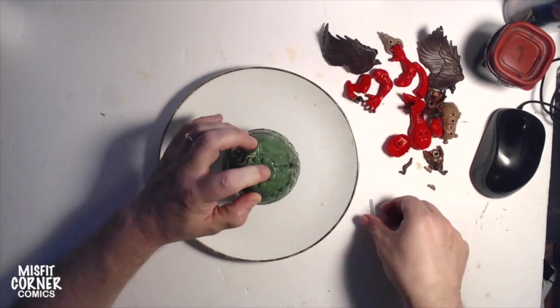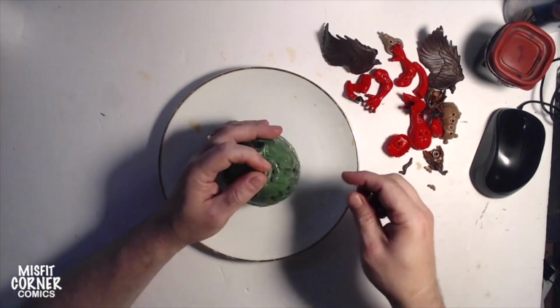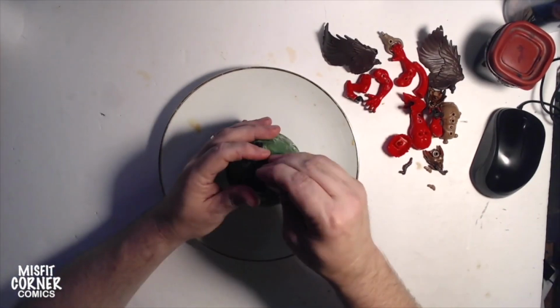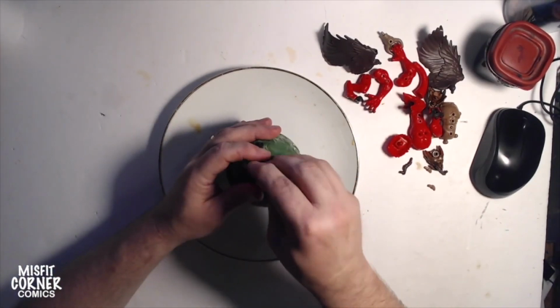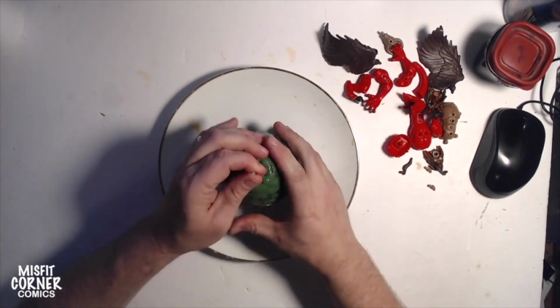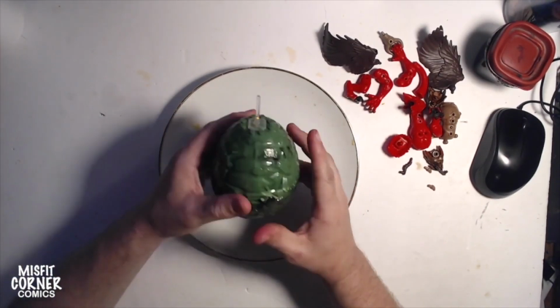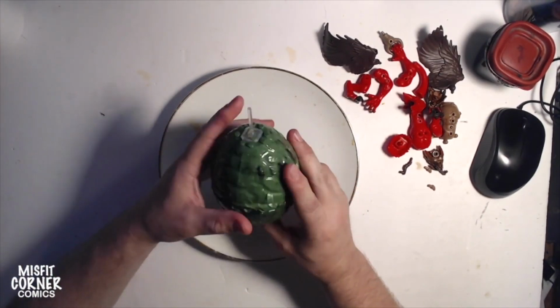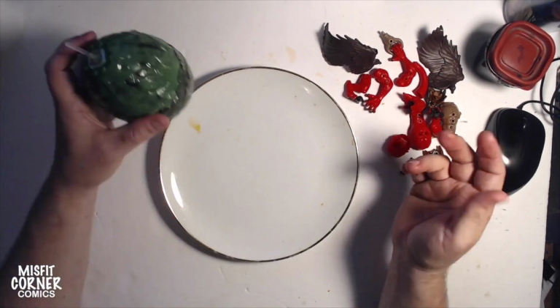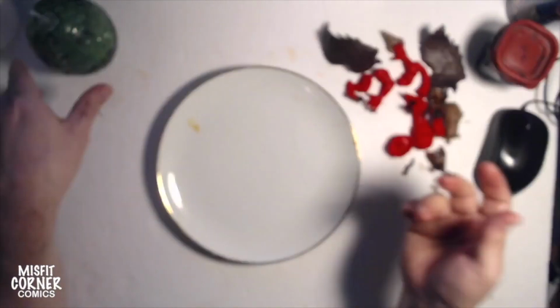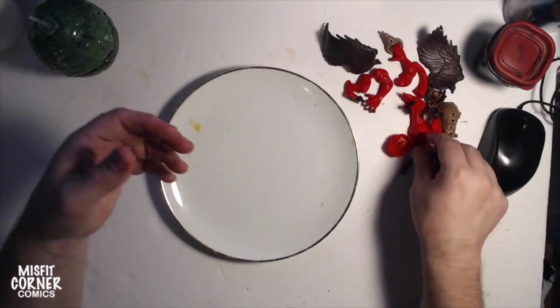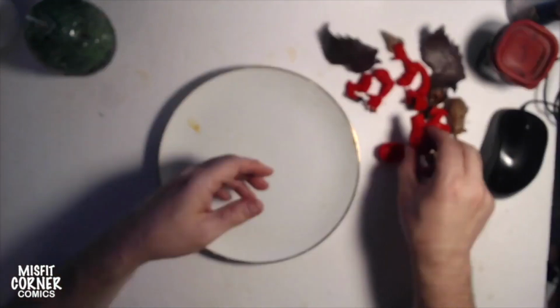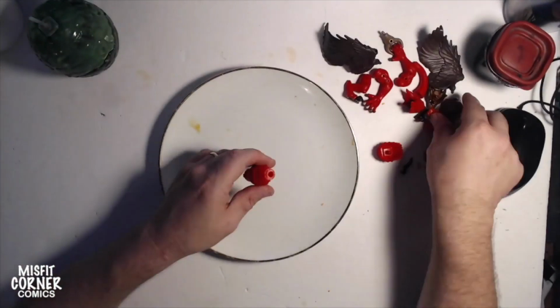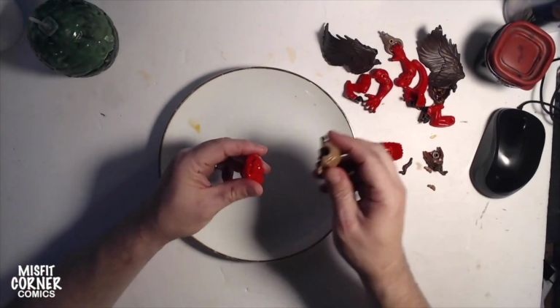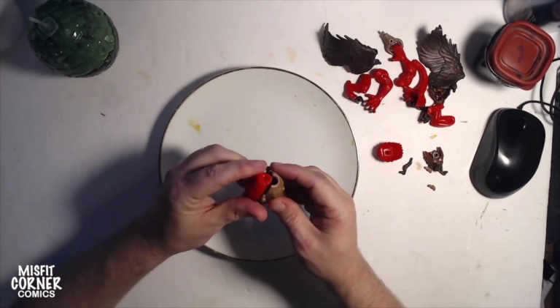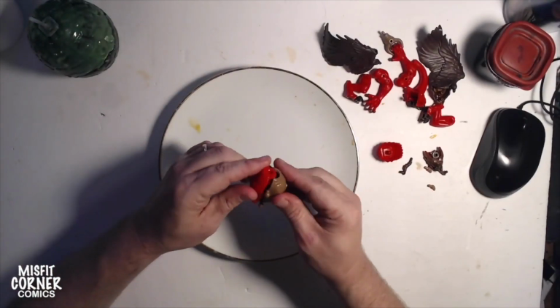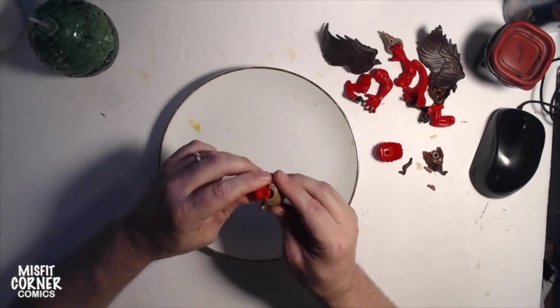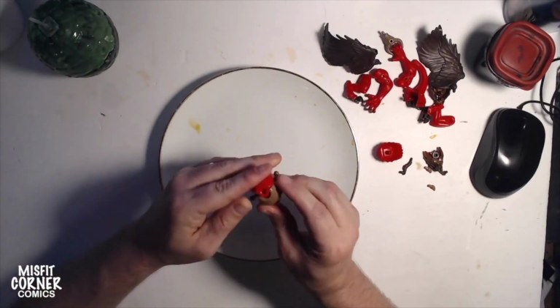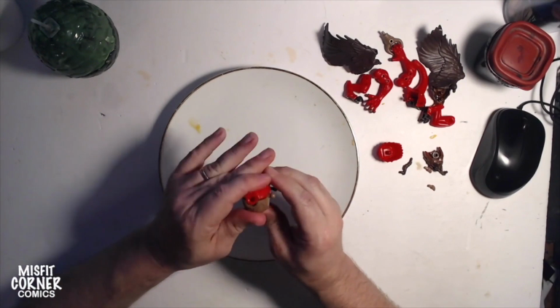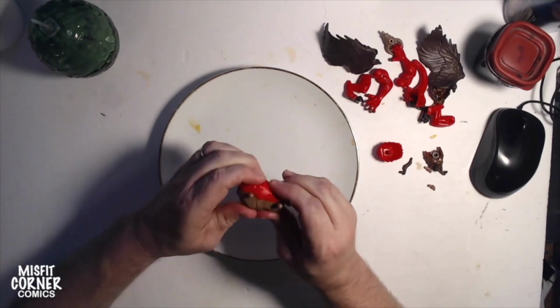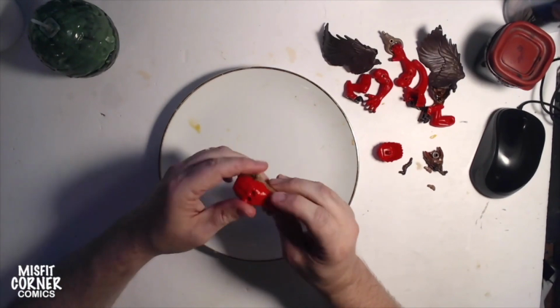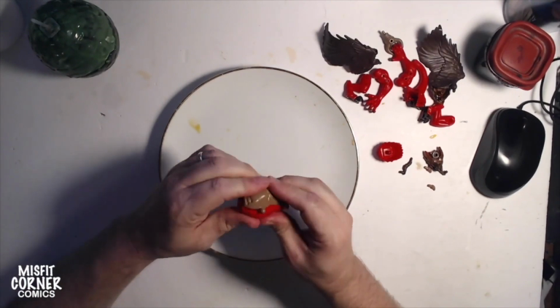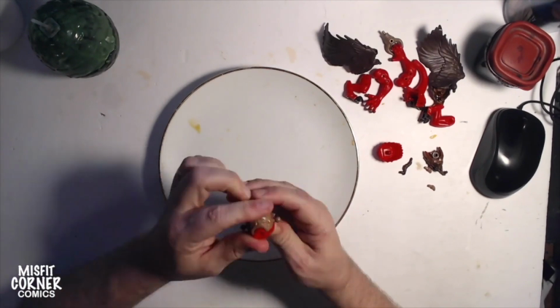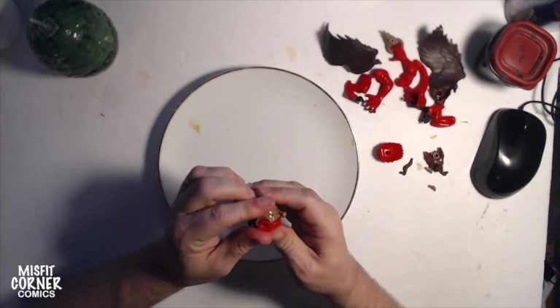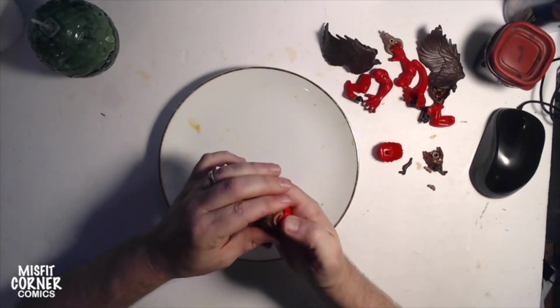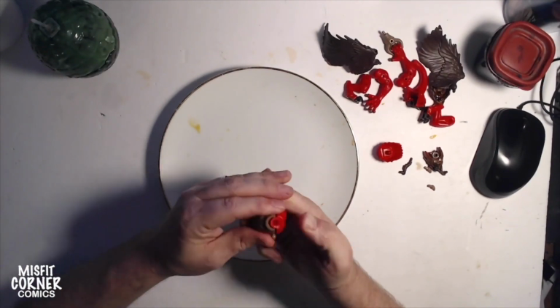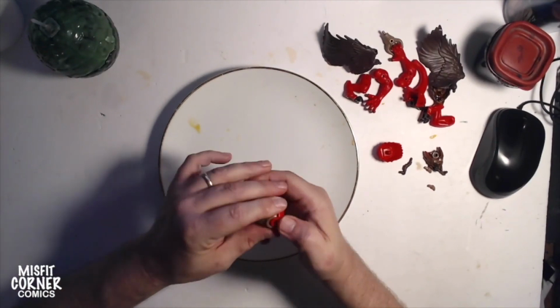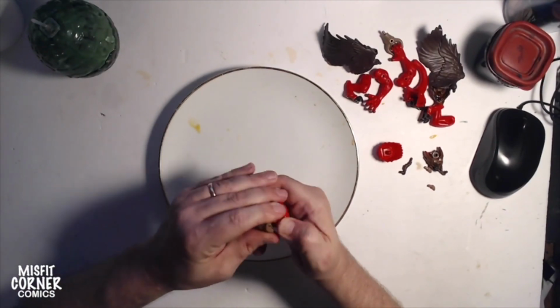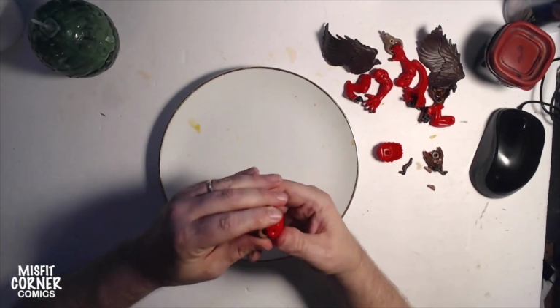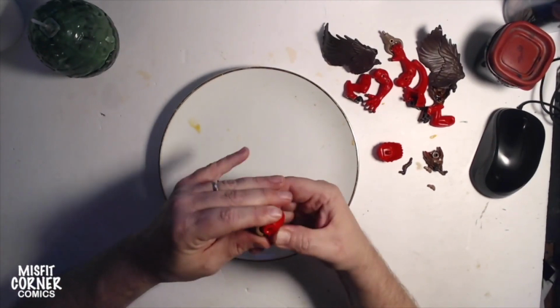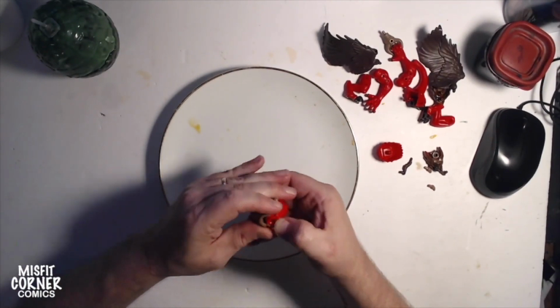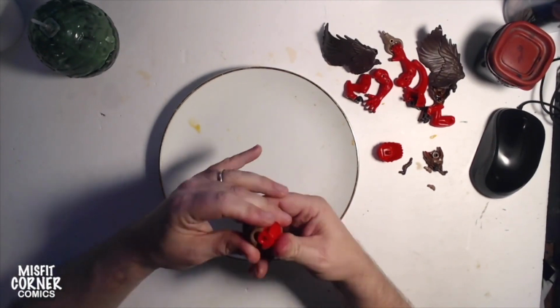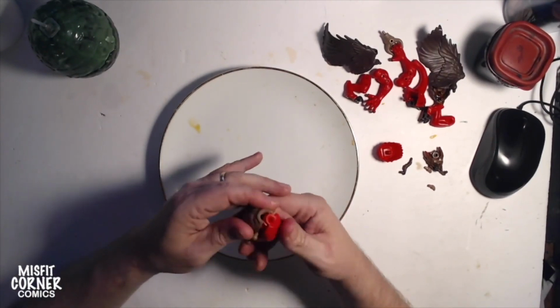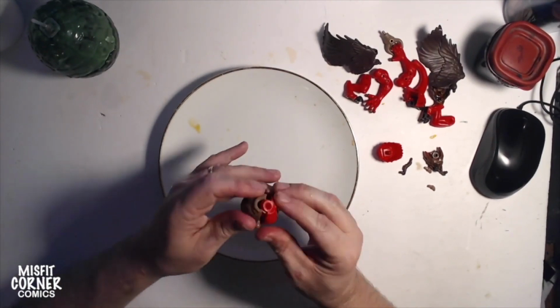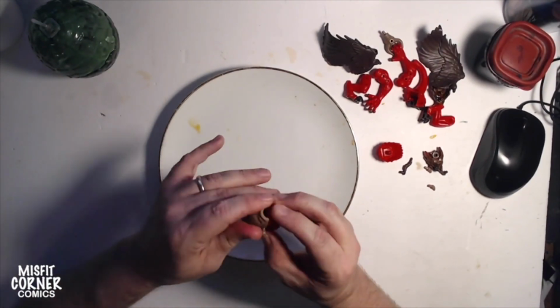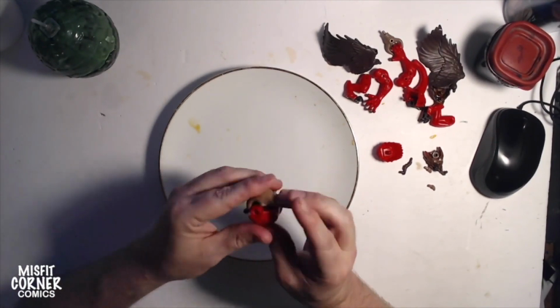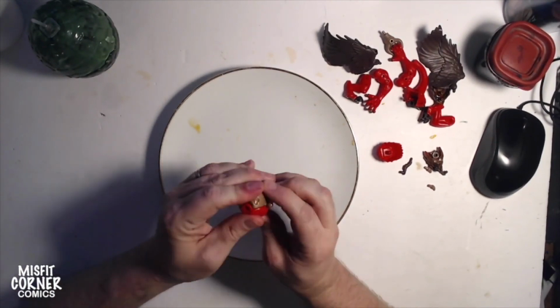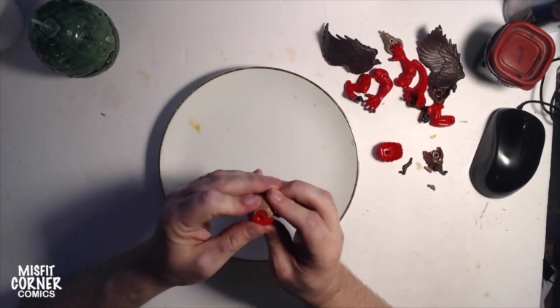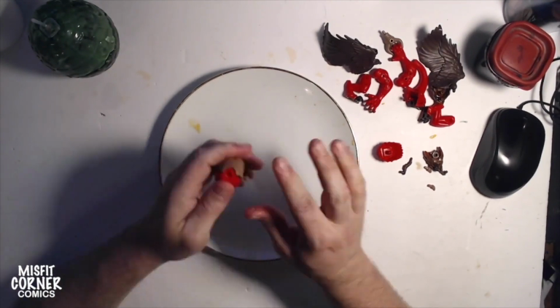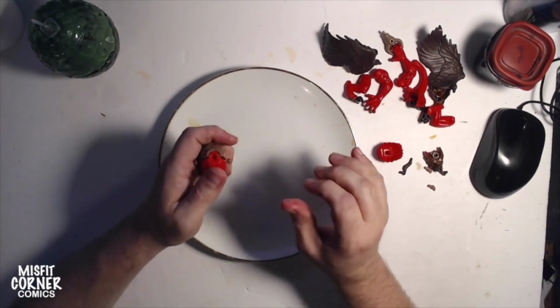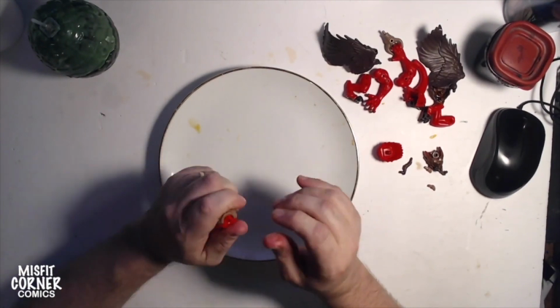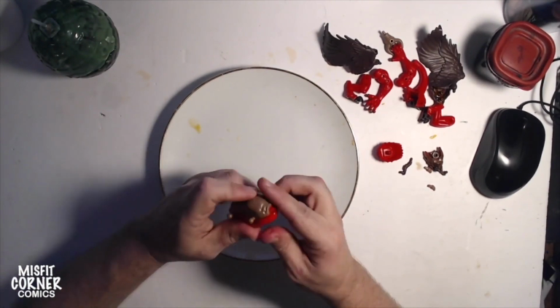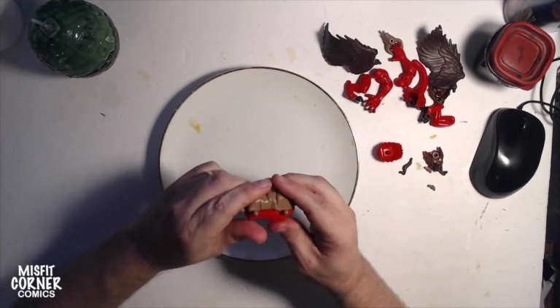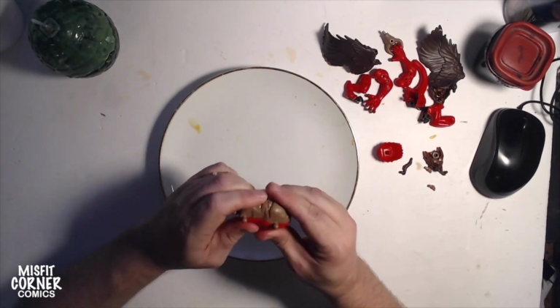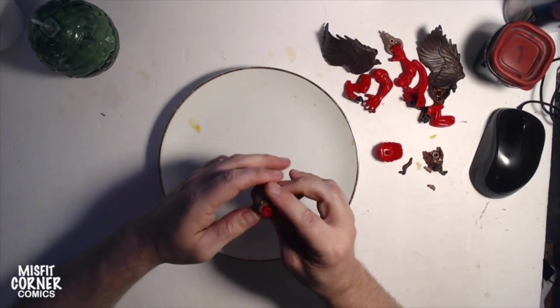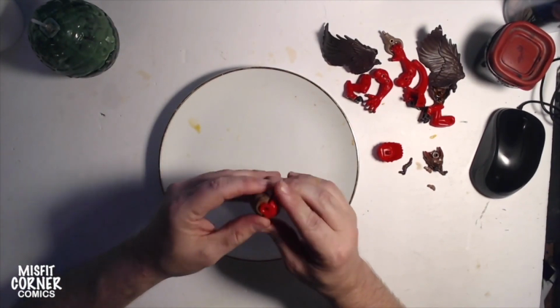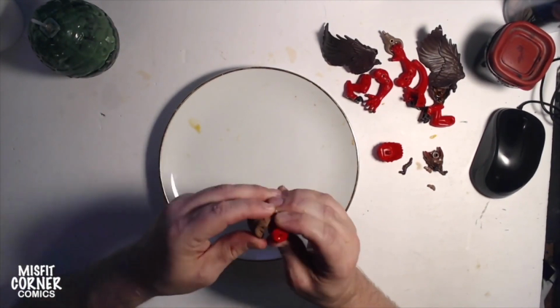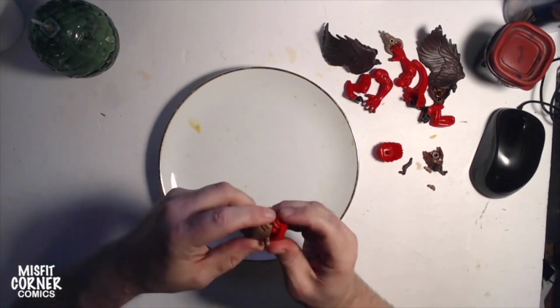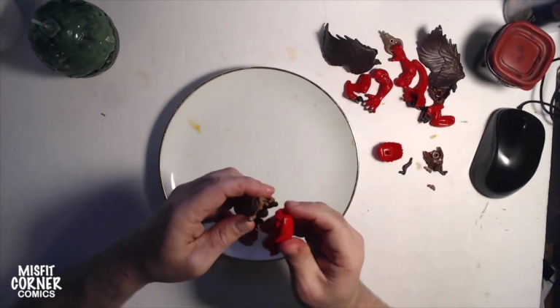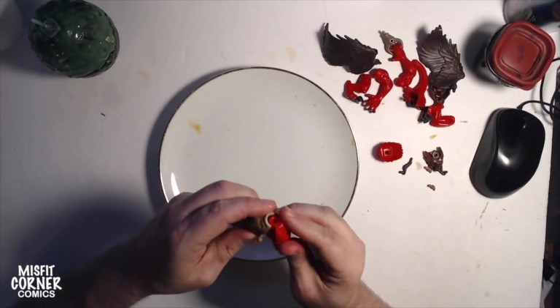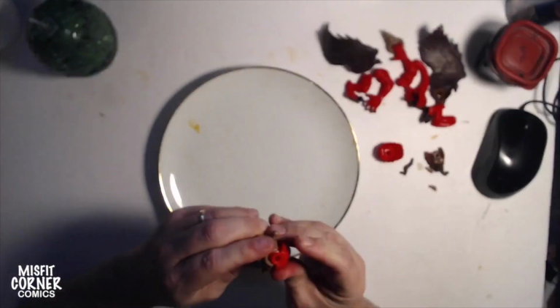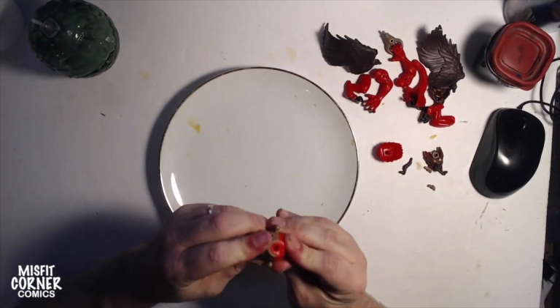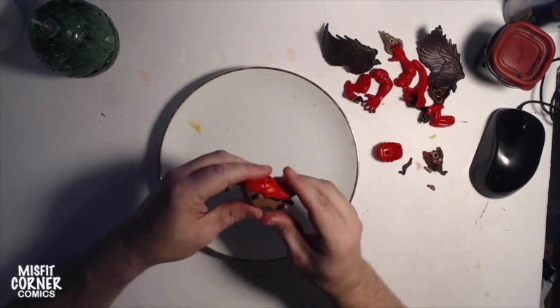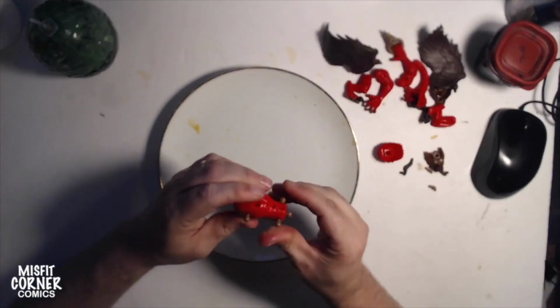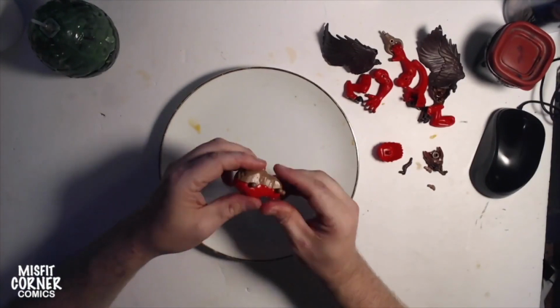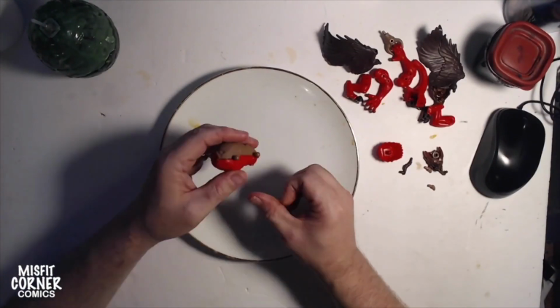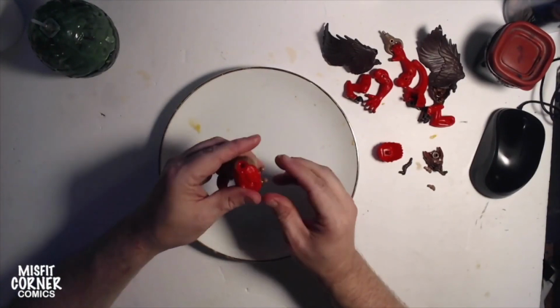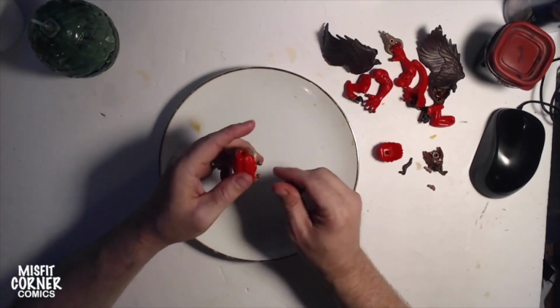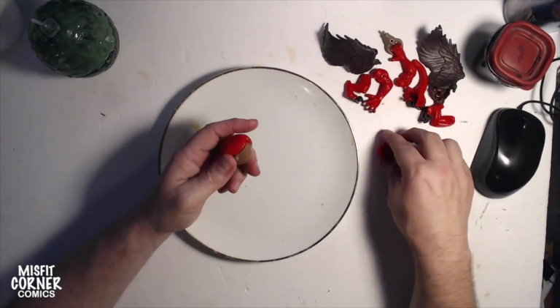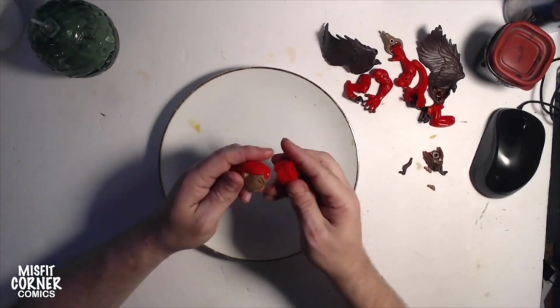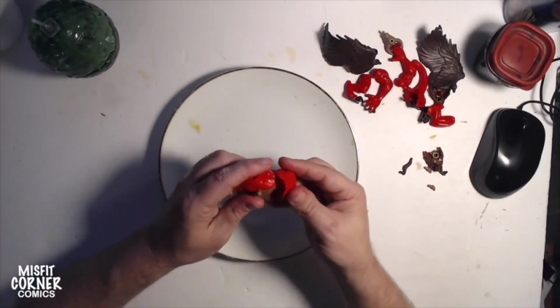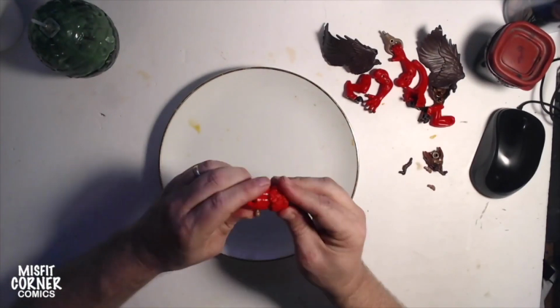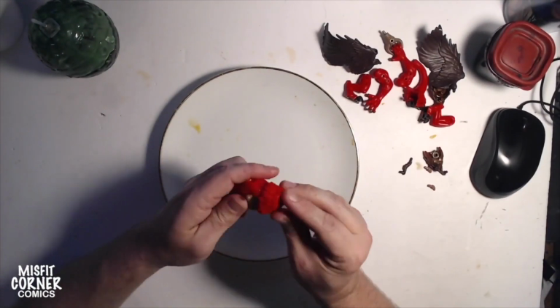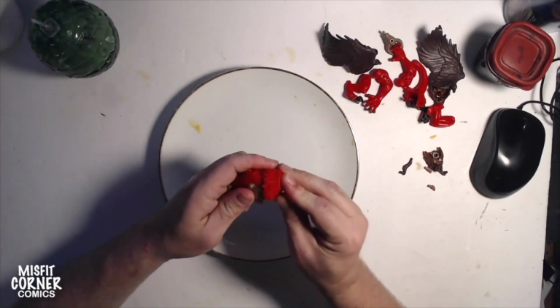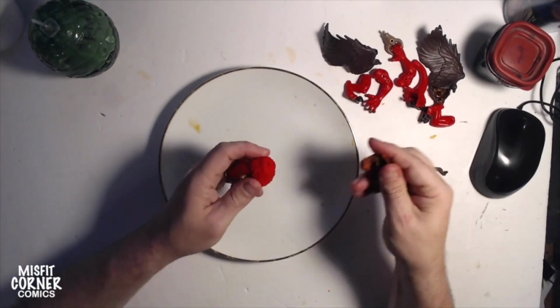All right everybody, we'll take a look at the finished construct at the end. Thanks a lot.